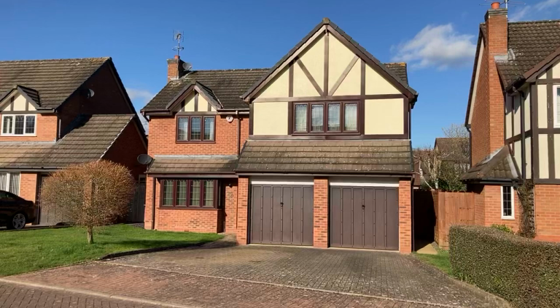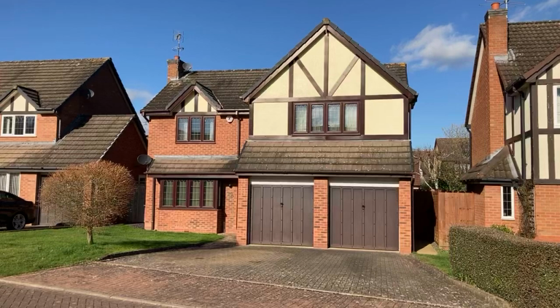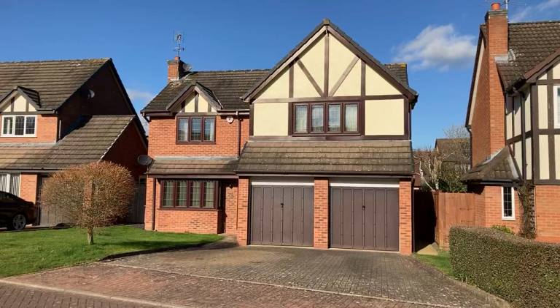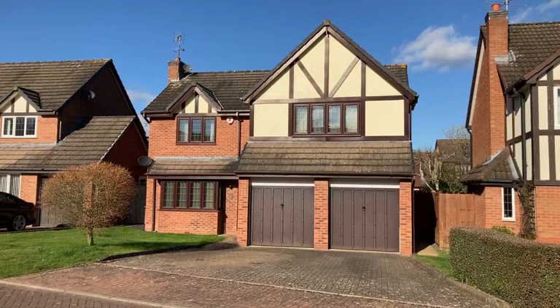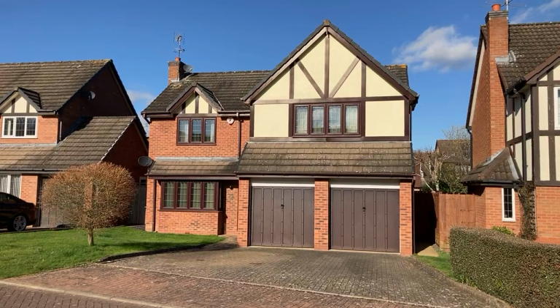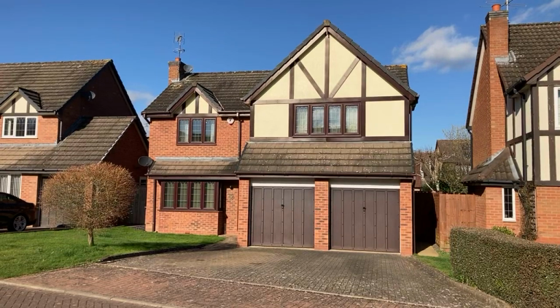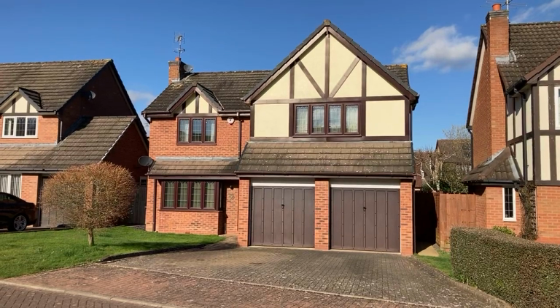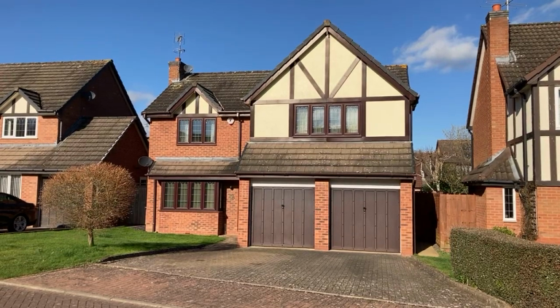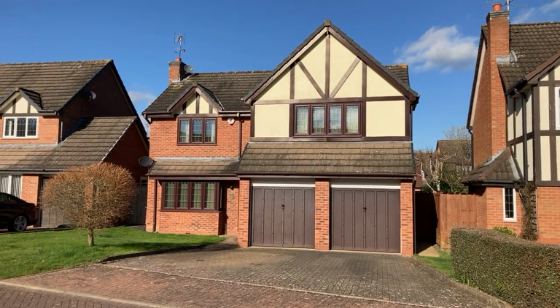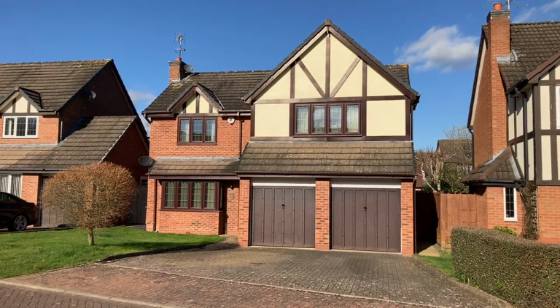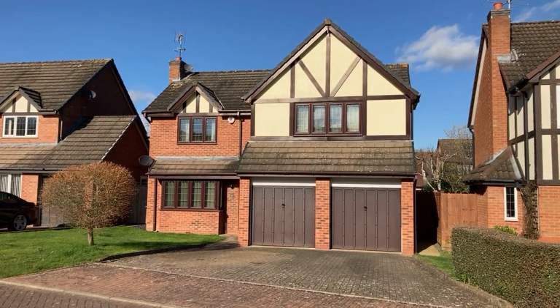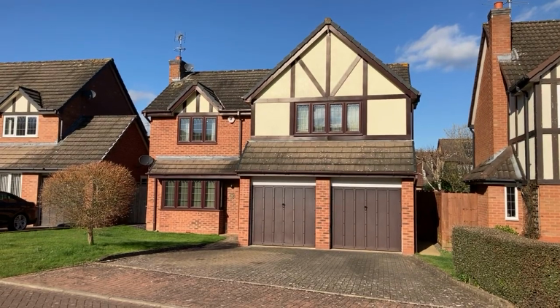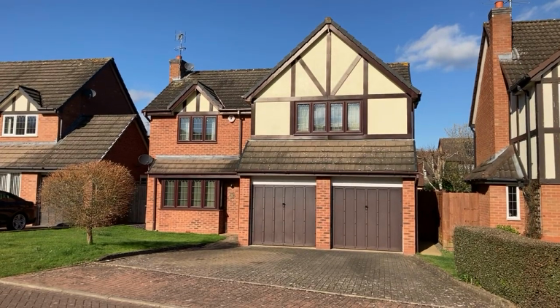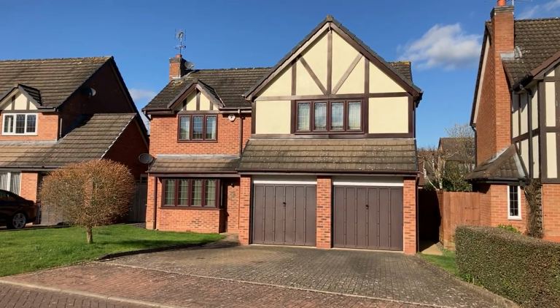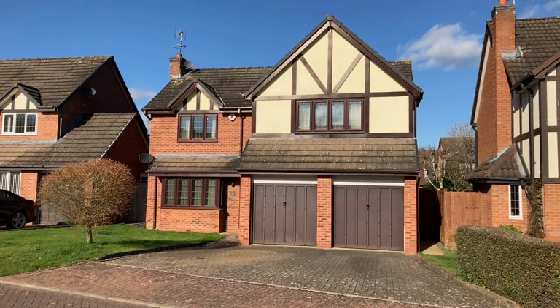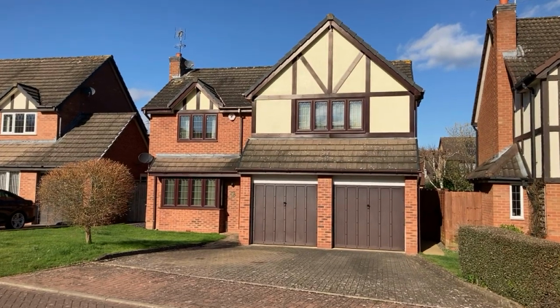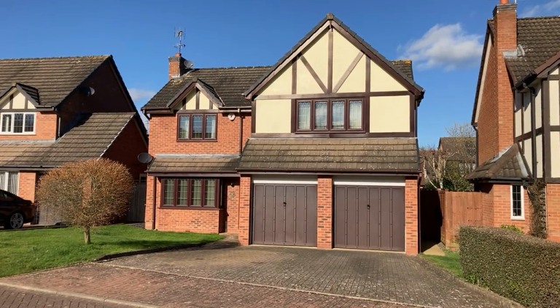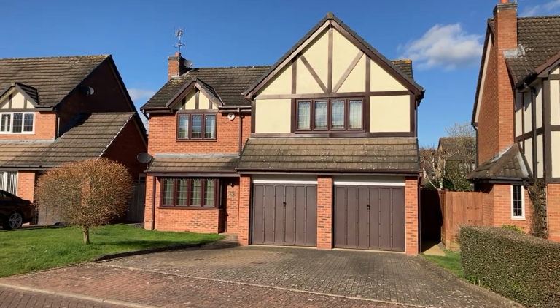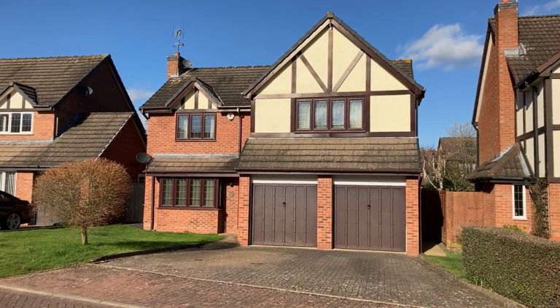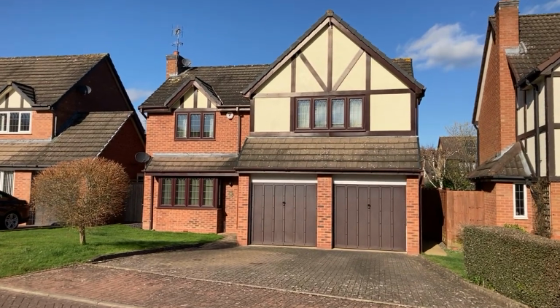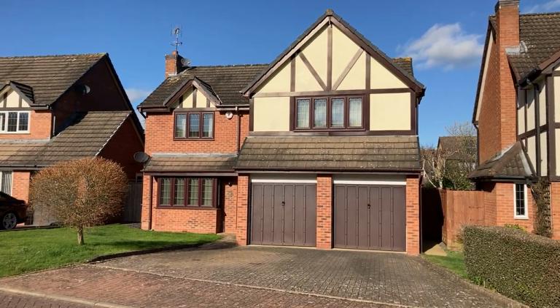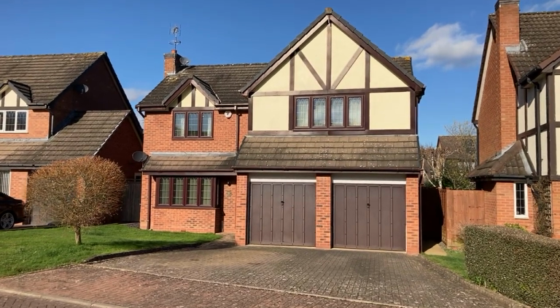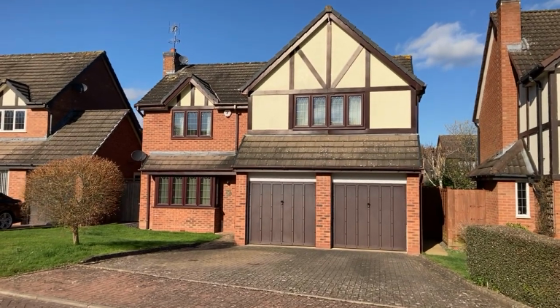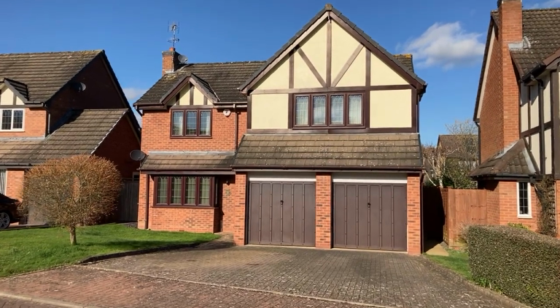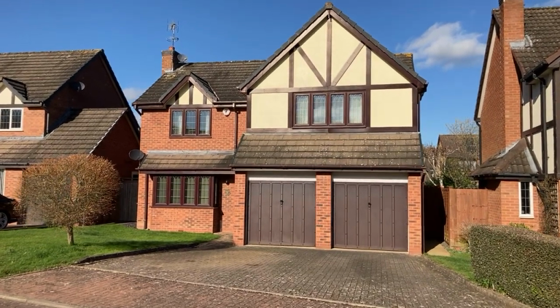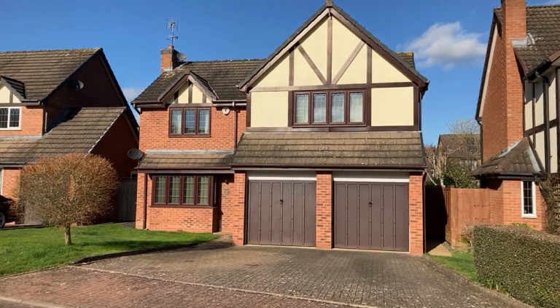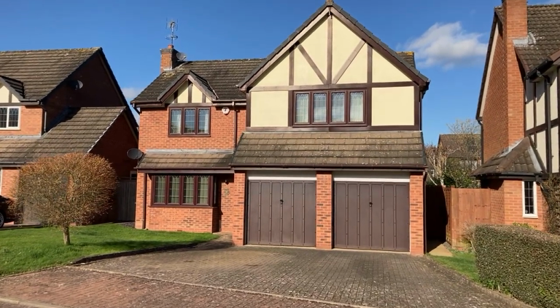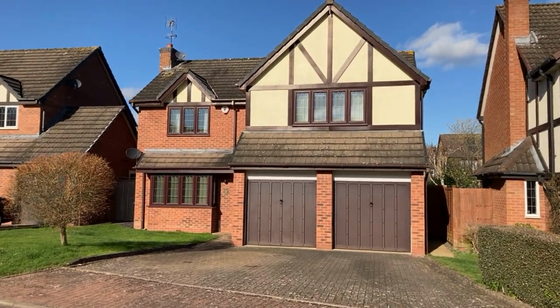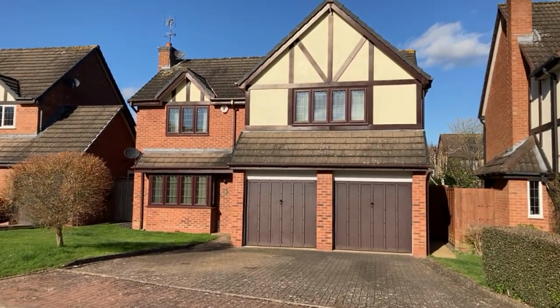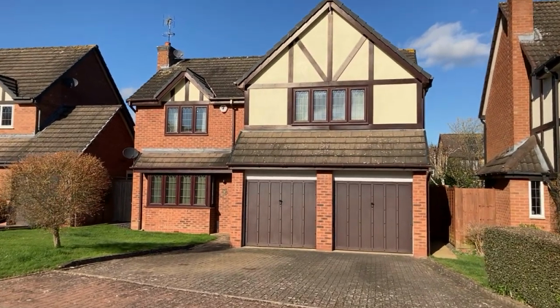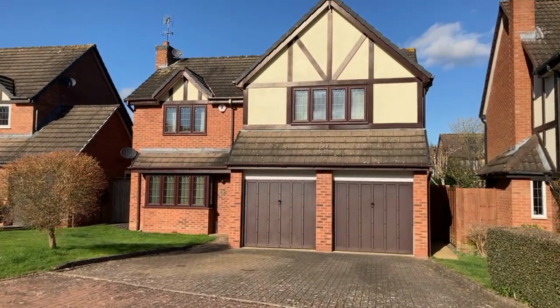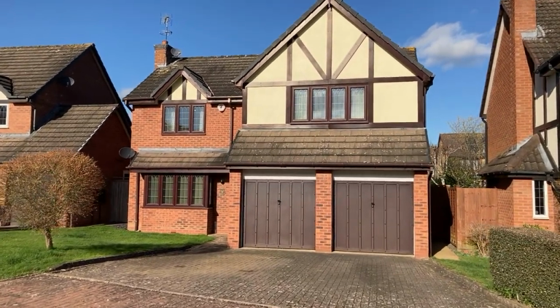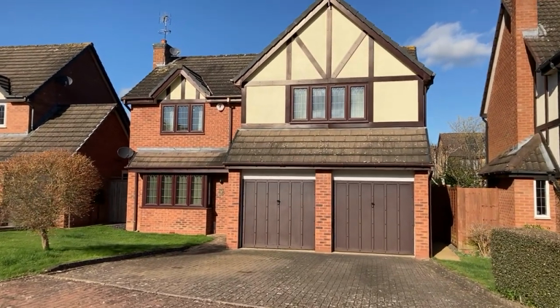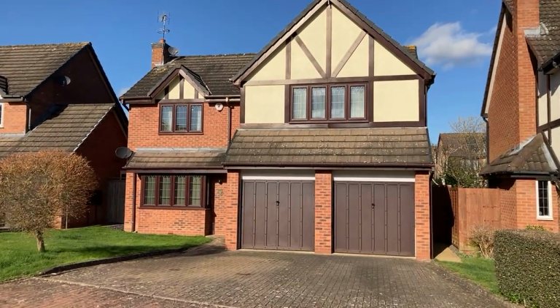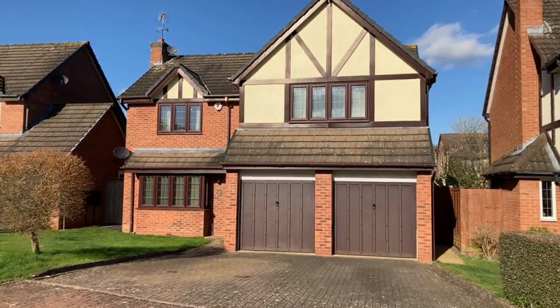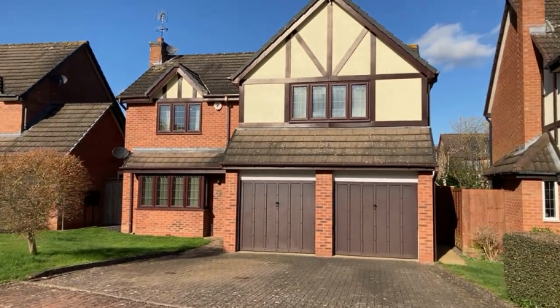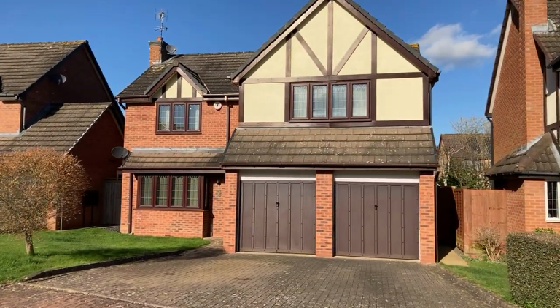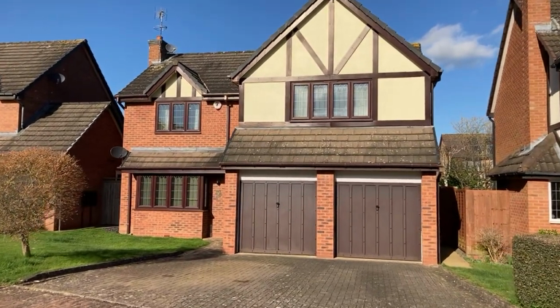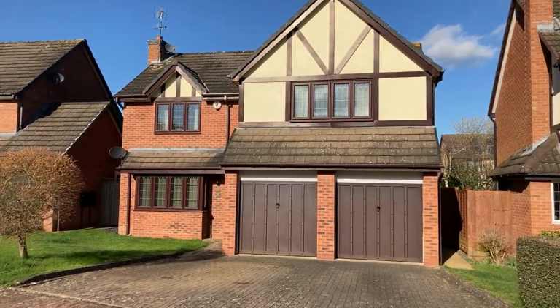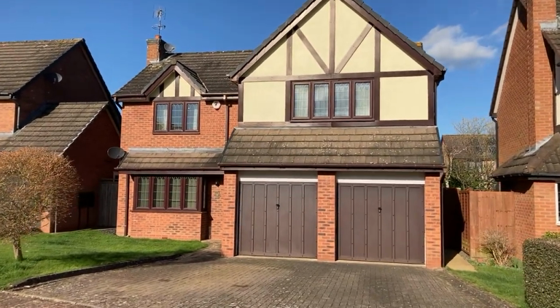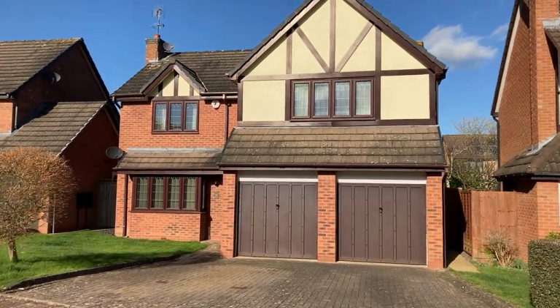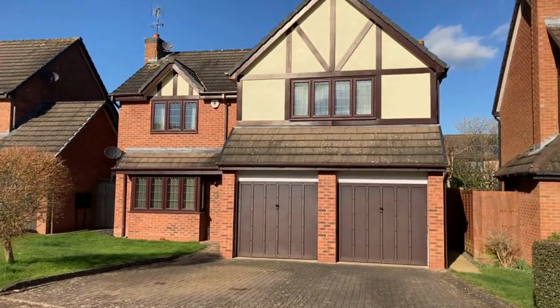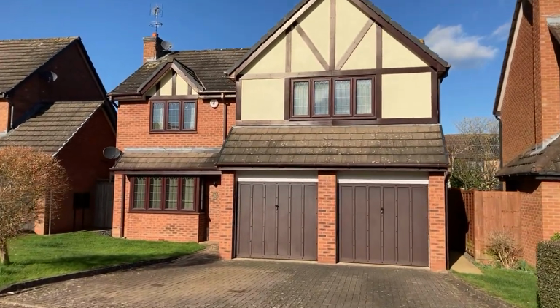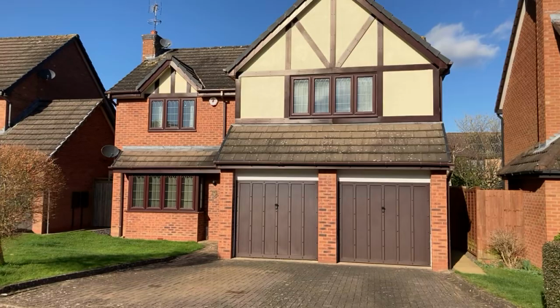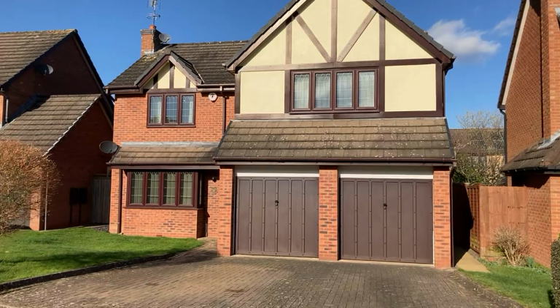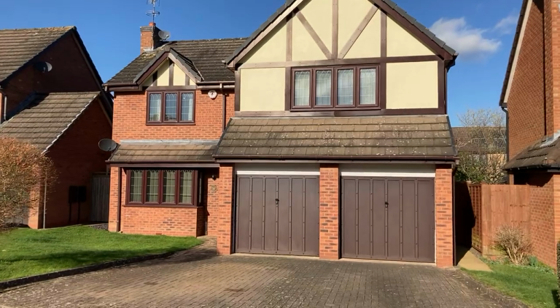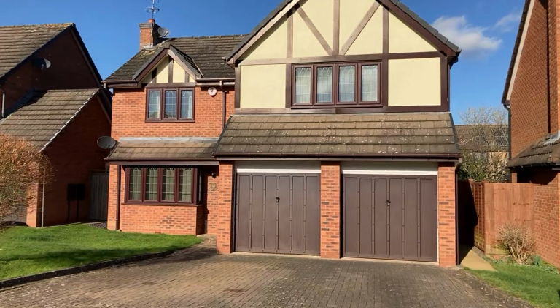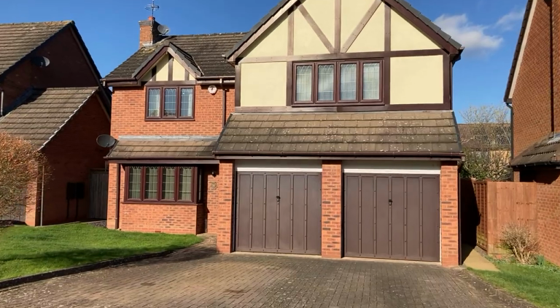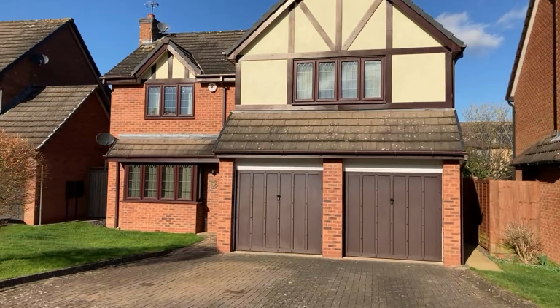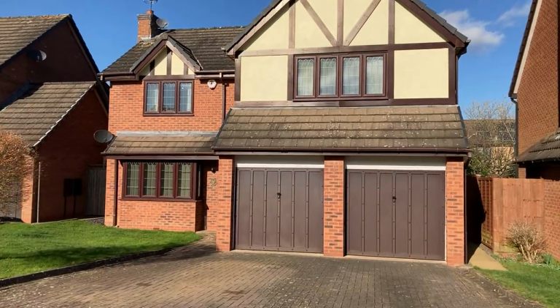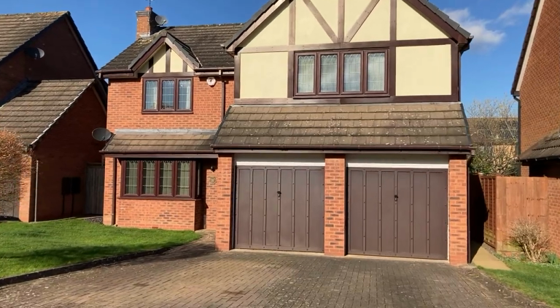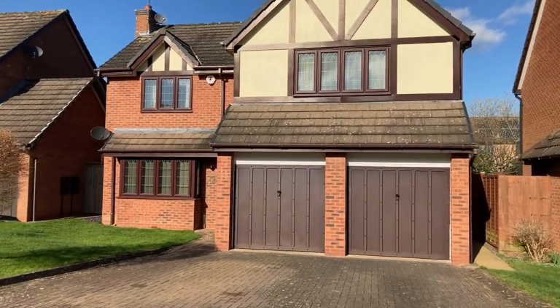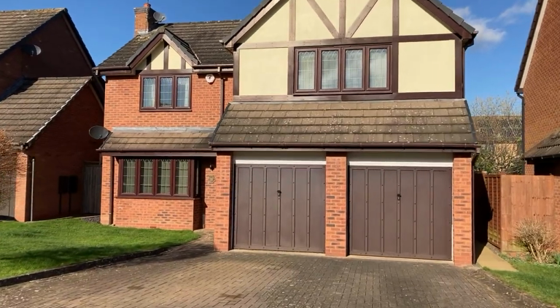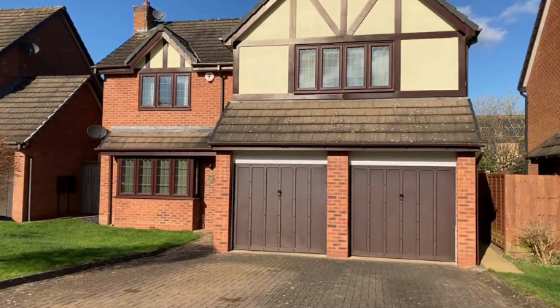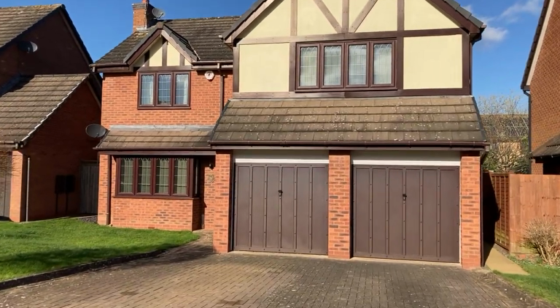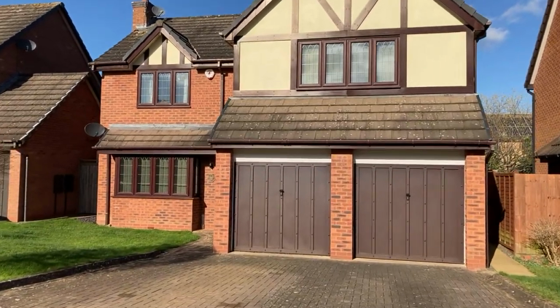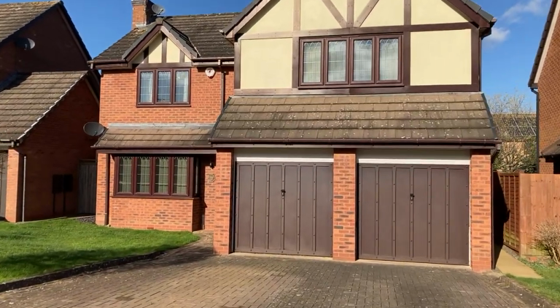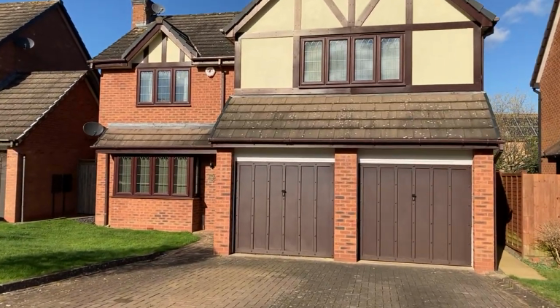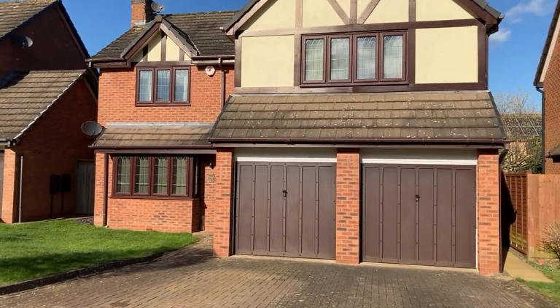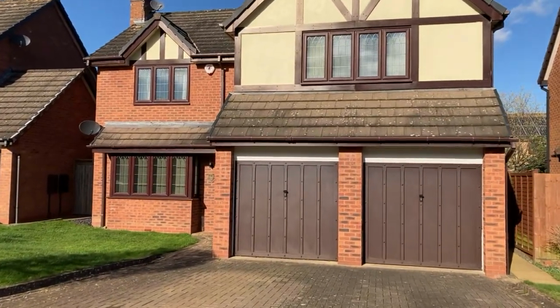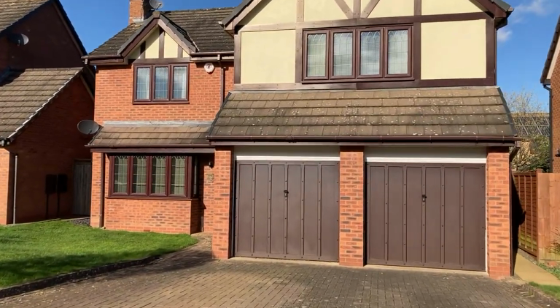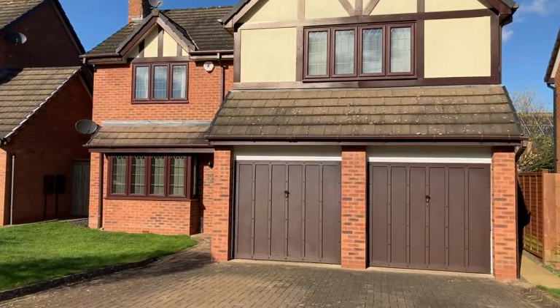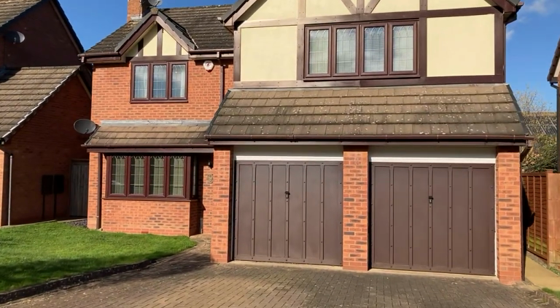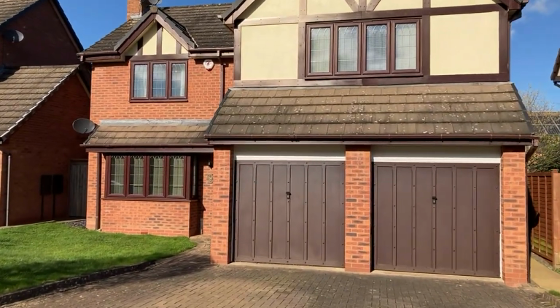Welcome to 6 Strachey Avenue. This is a well presented and spacious four bedroom detached family home, set in a sought after position in North Leamington Spa.